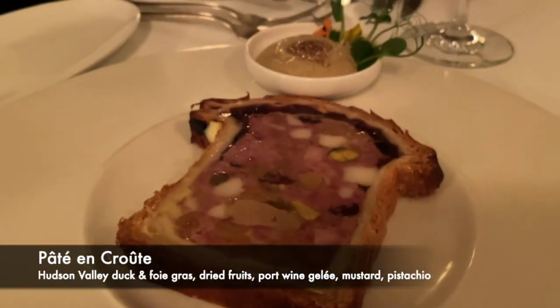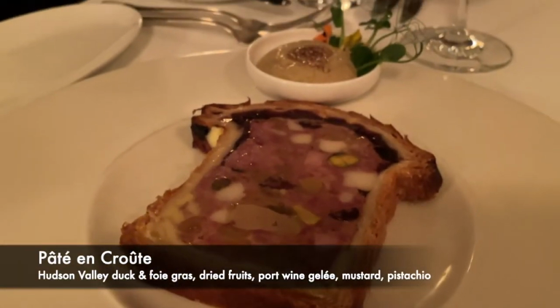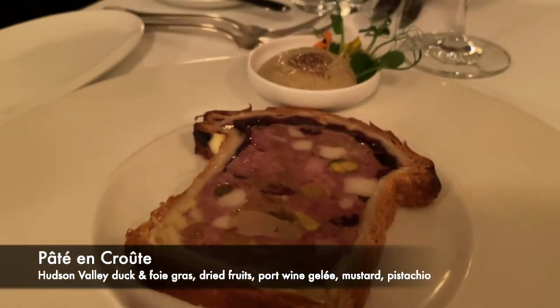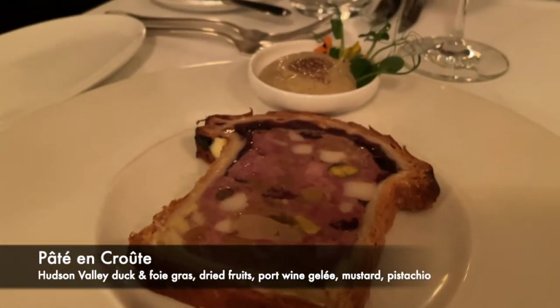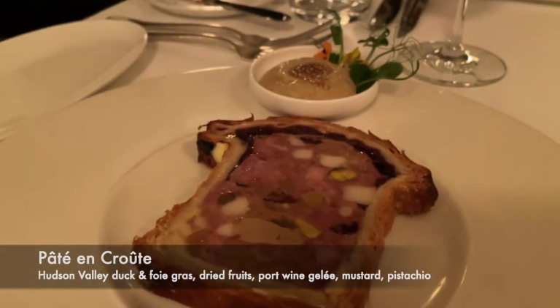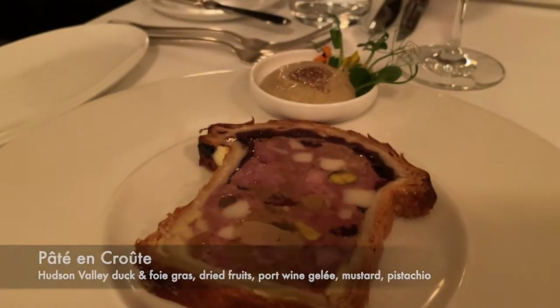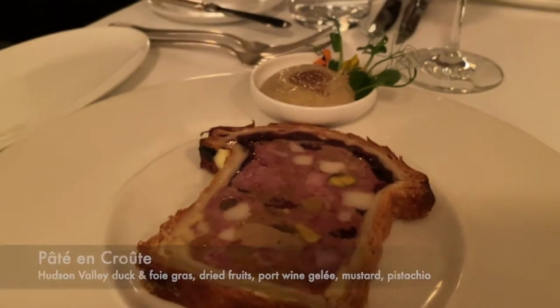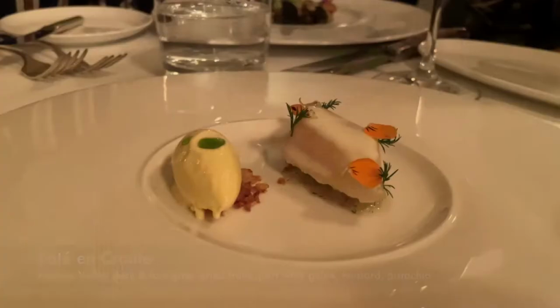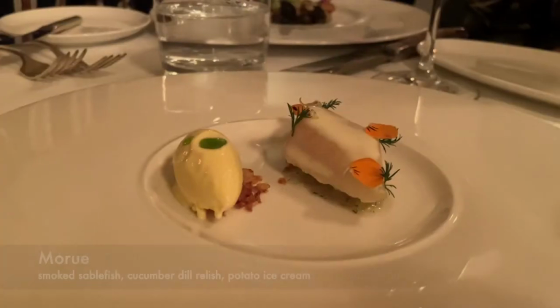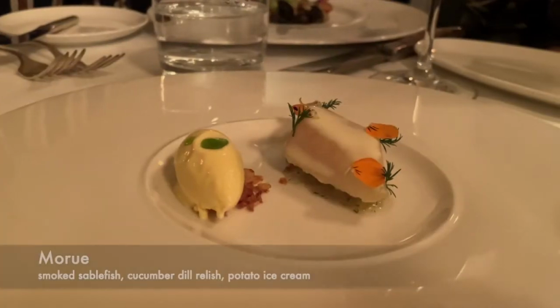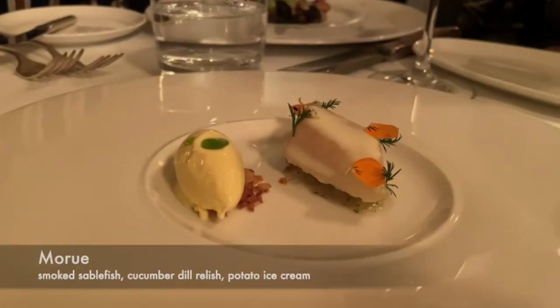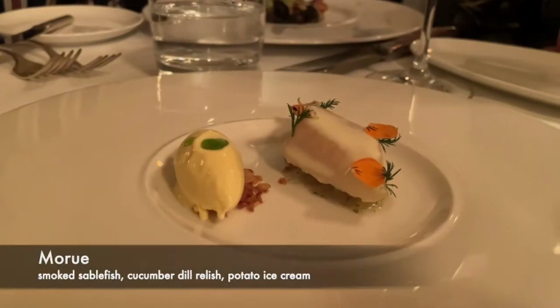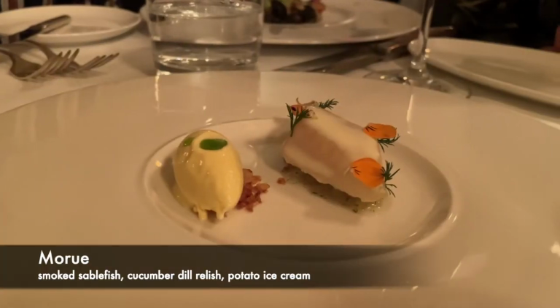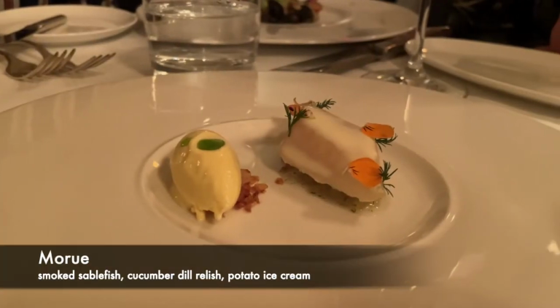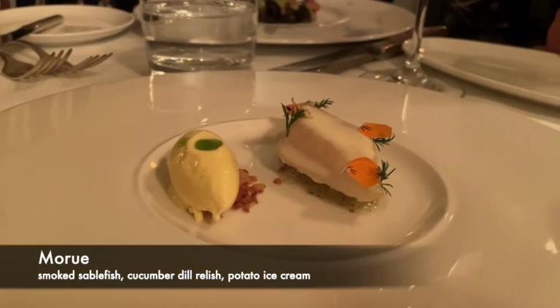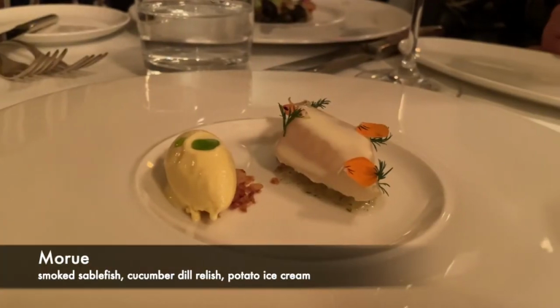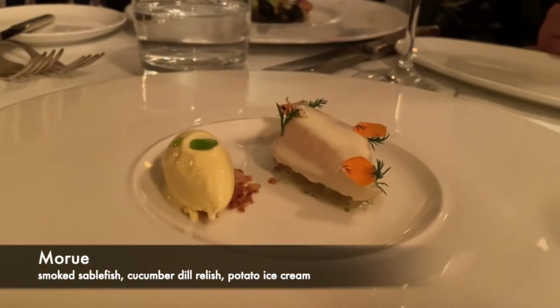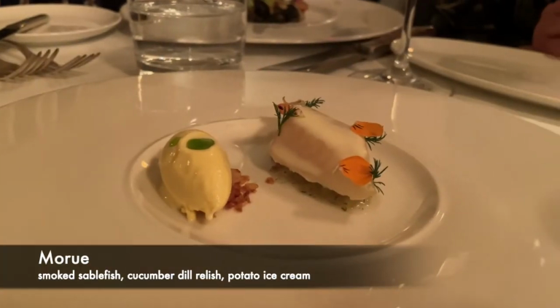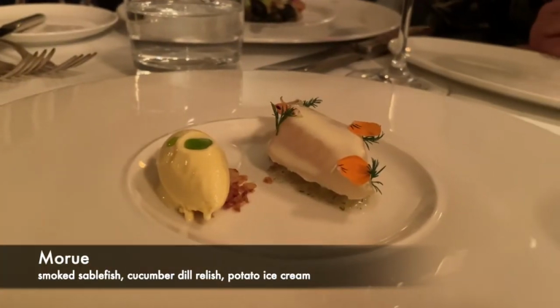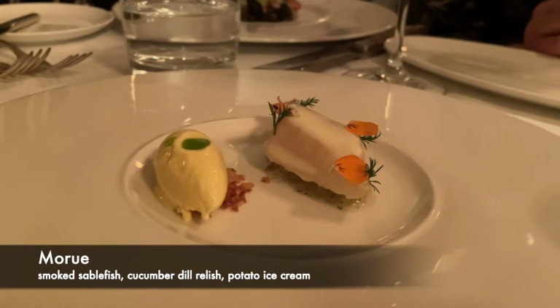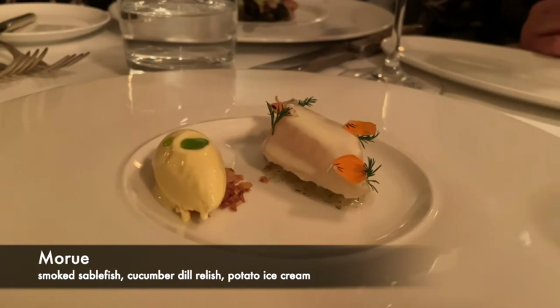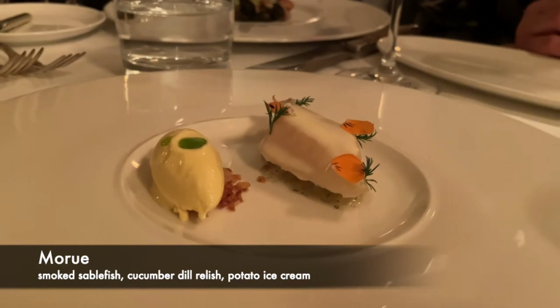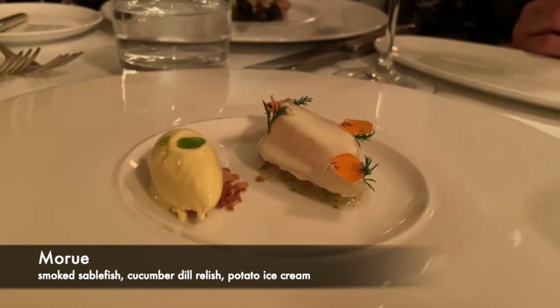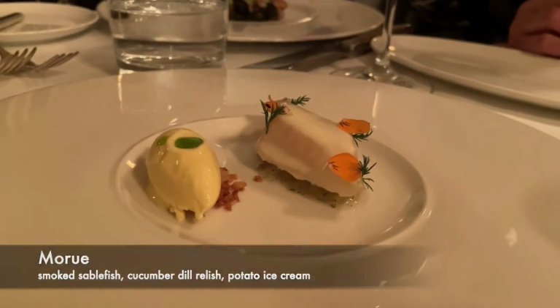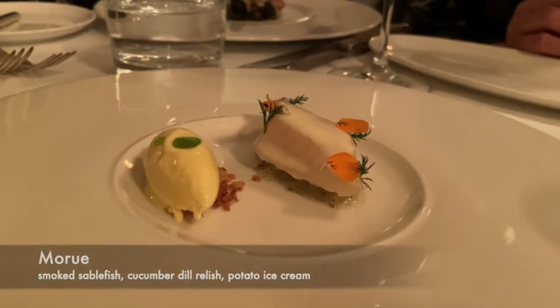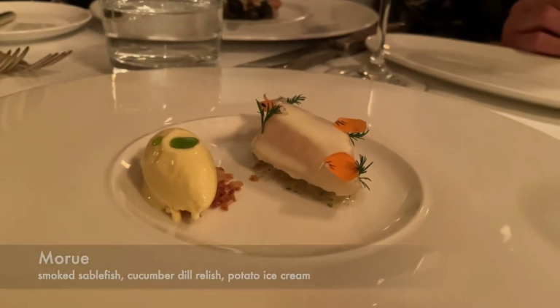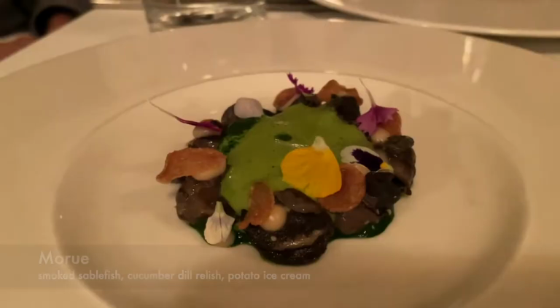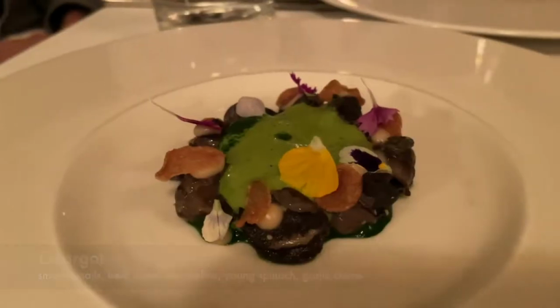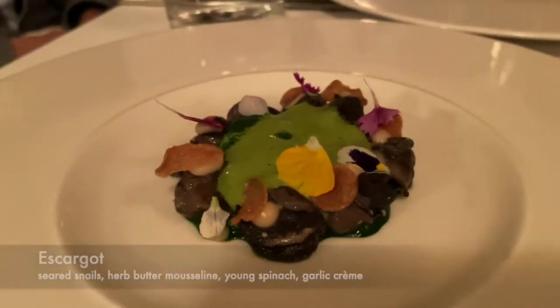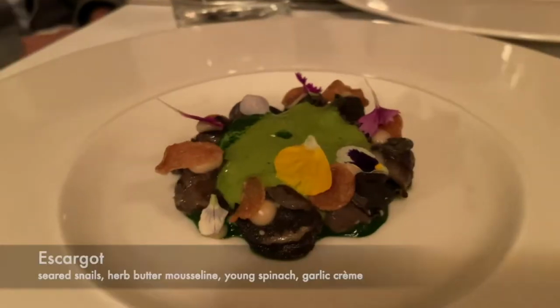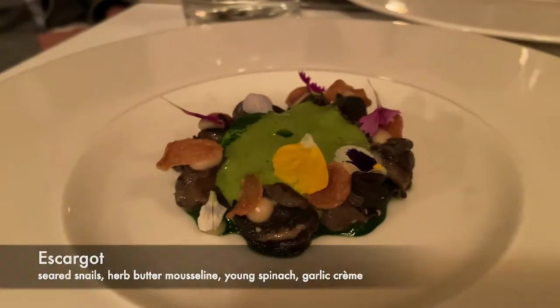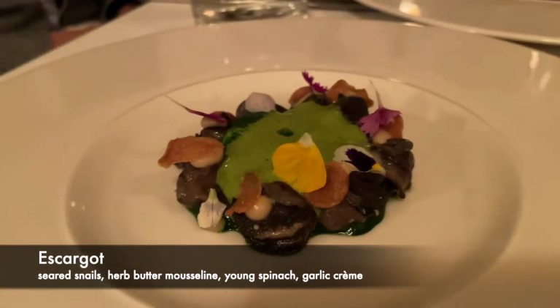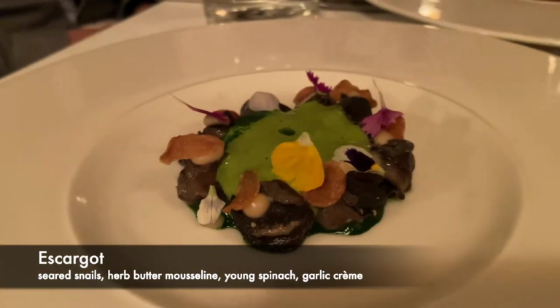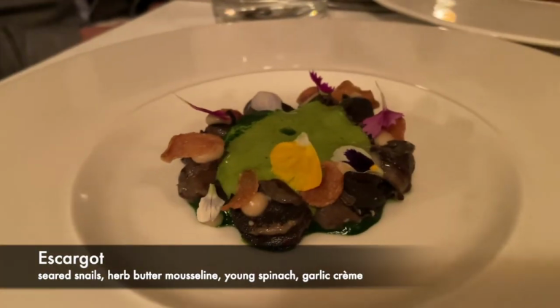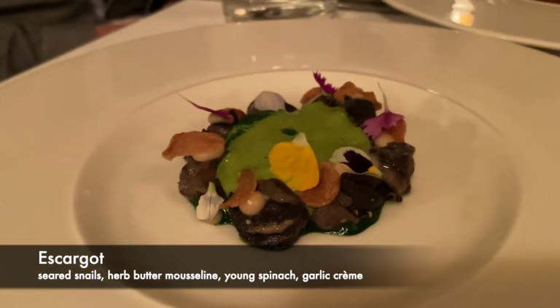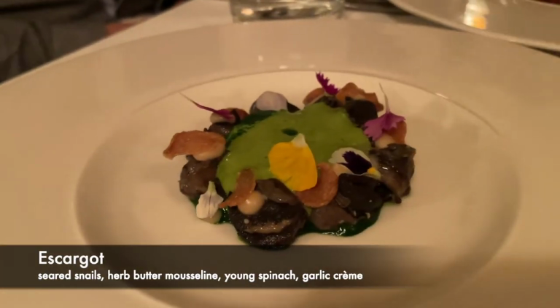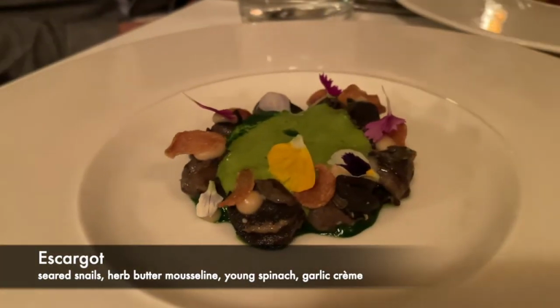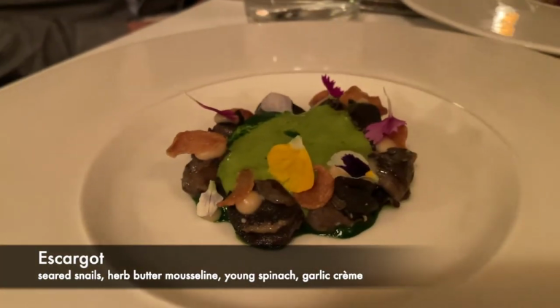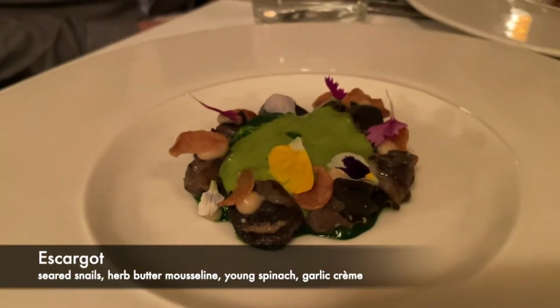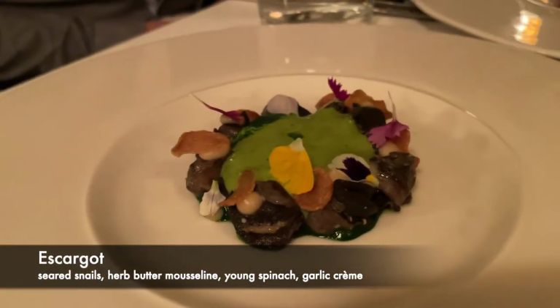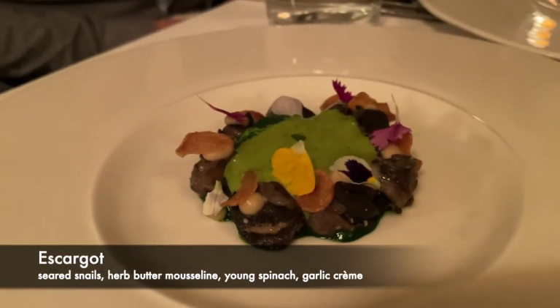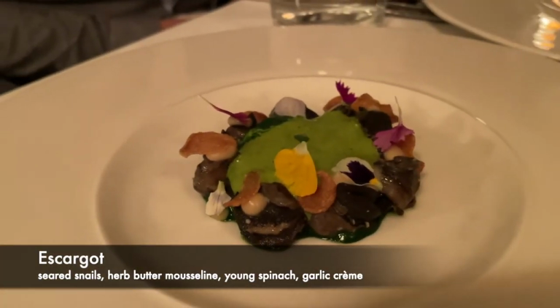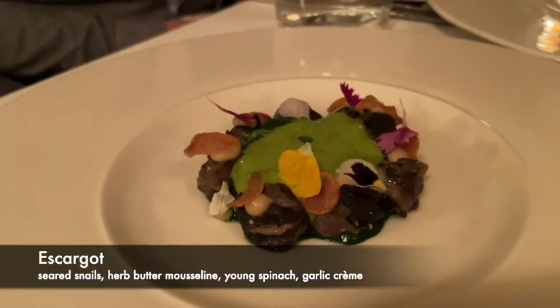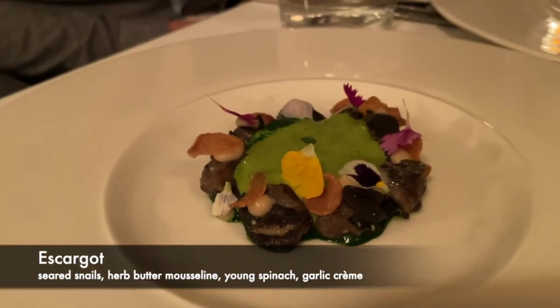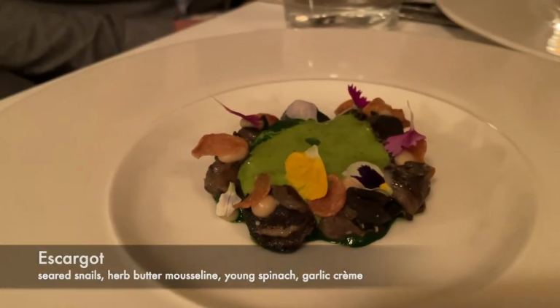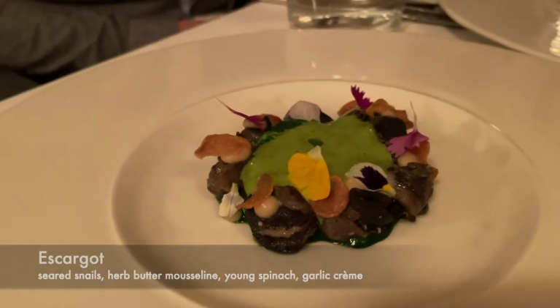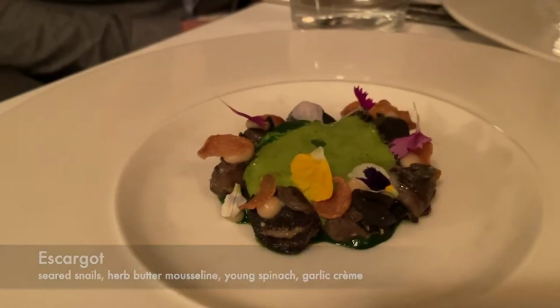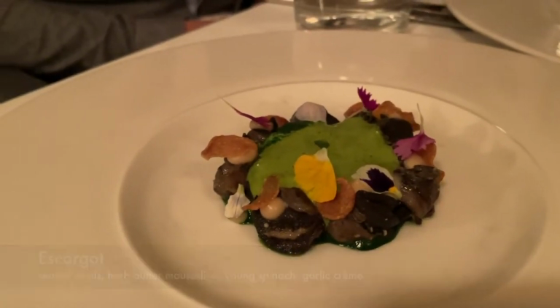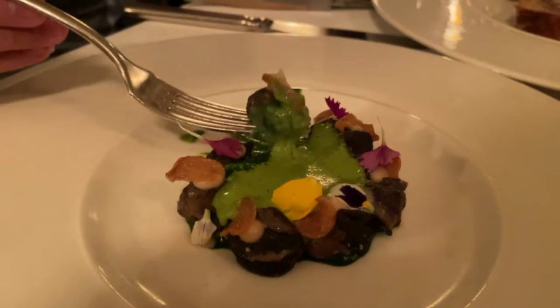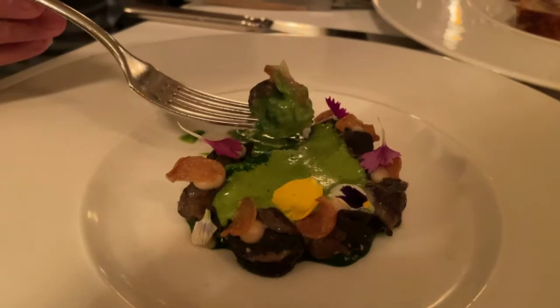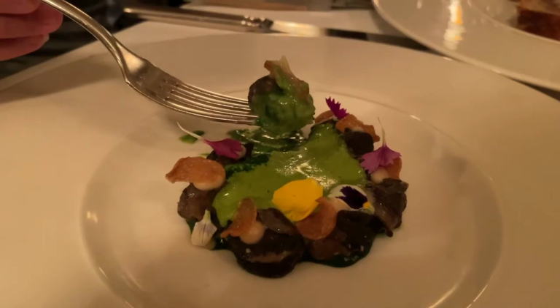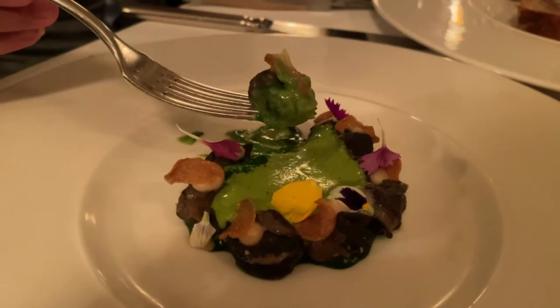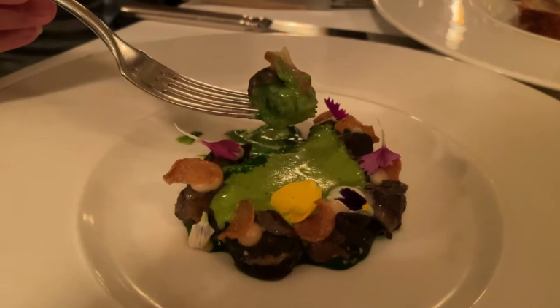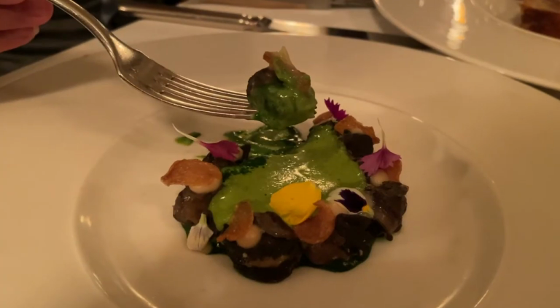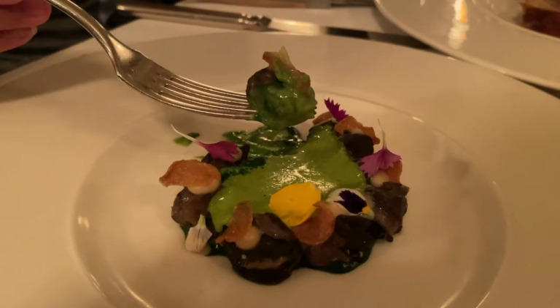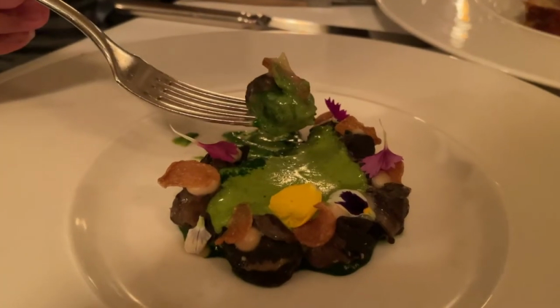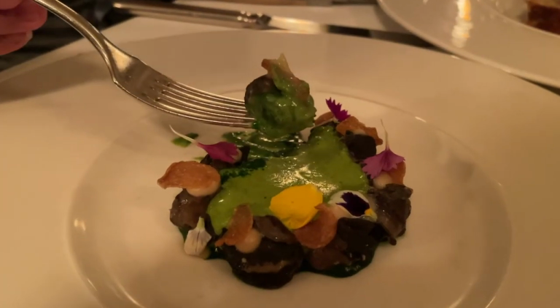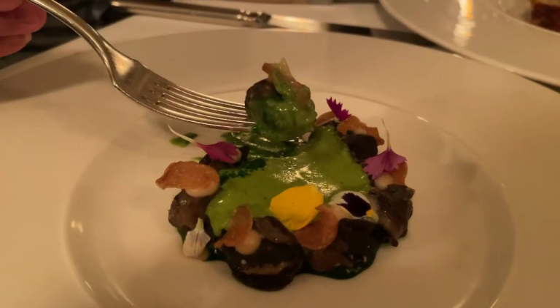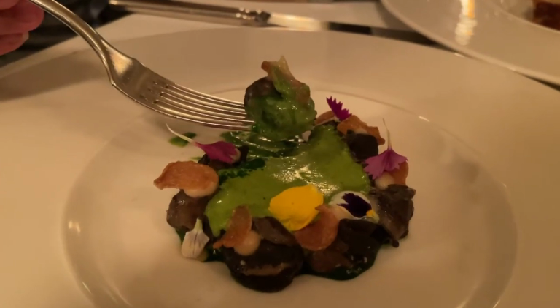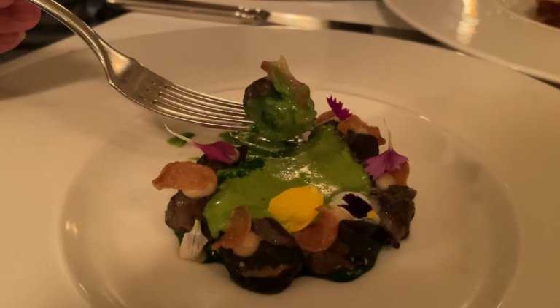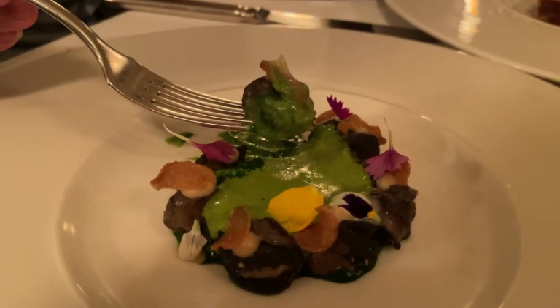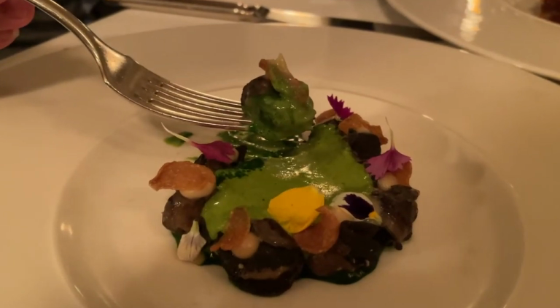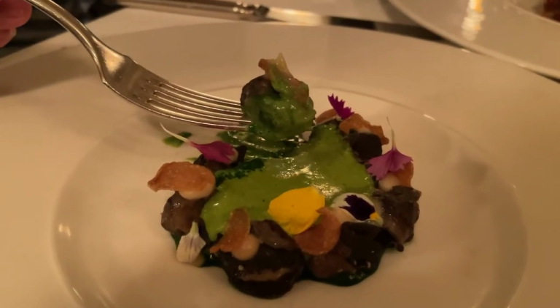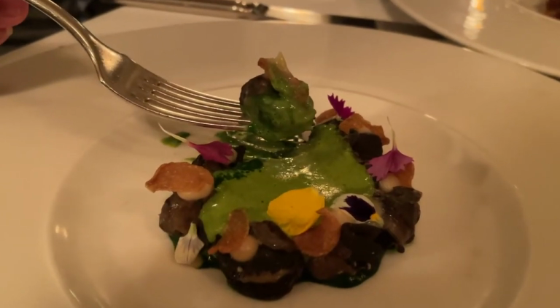Each table got a complimentary salmon tartare crisp. To start, we ordered the pâté en croute, moru's smoked sablefish, and the escargot. I had to pick the smoked sablefish as my fave.